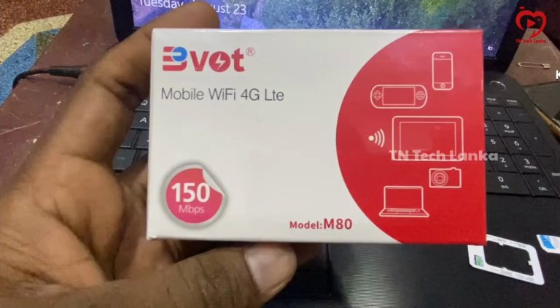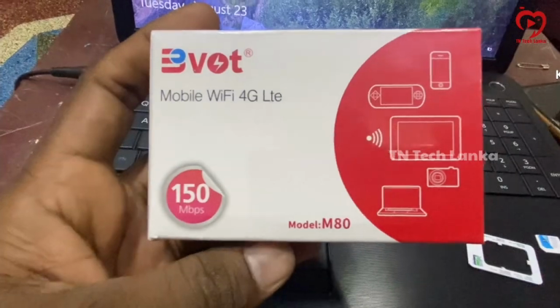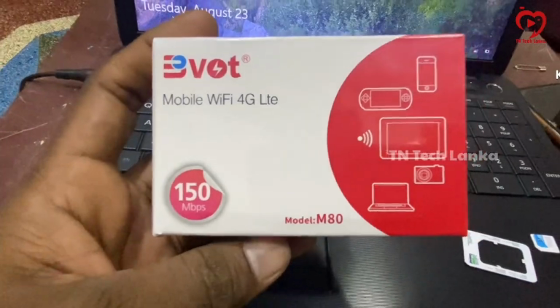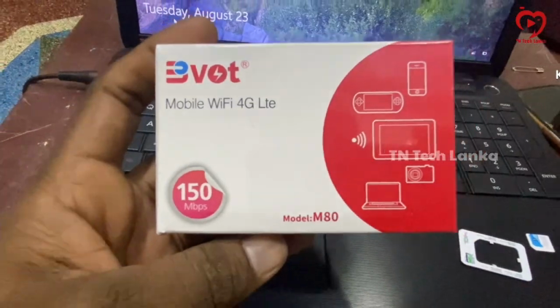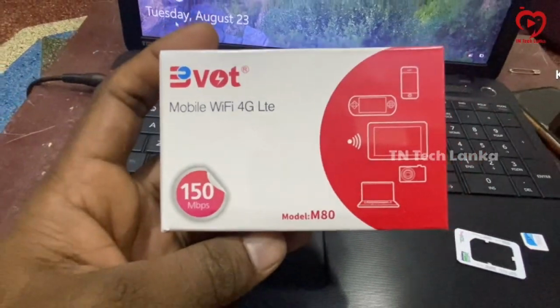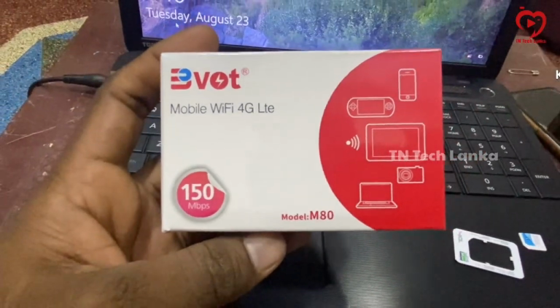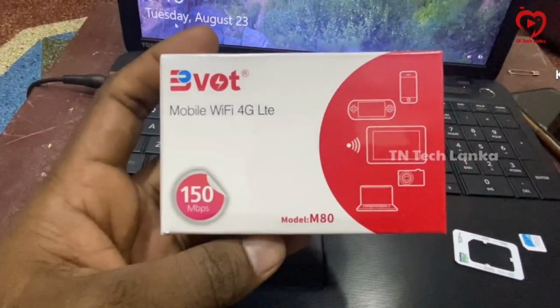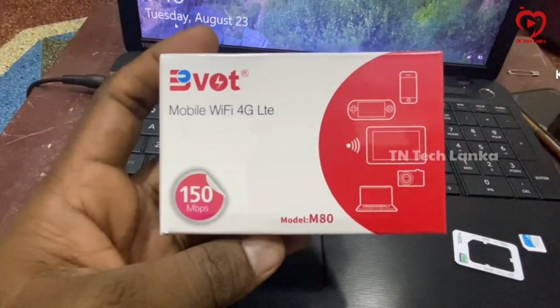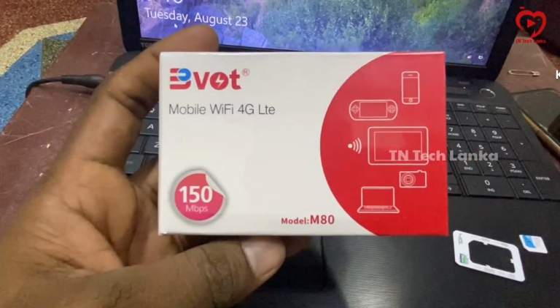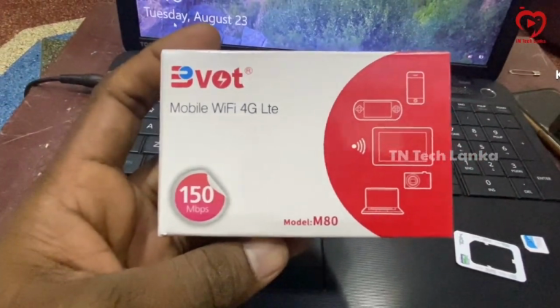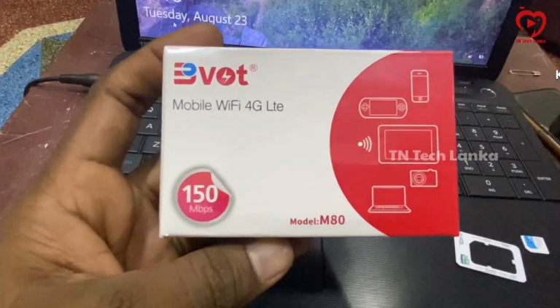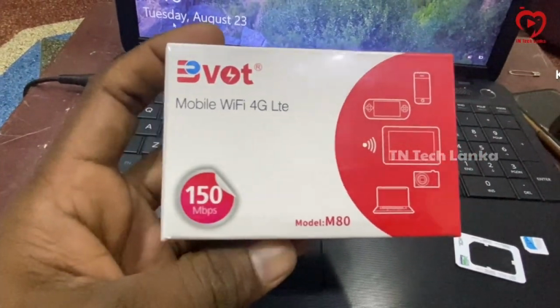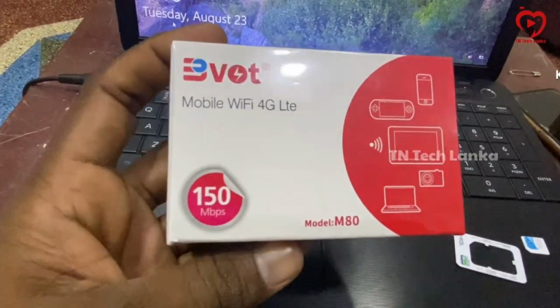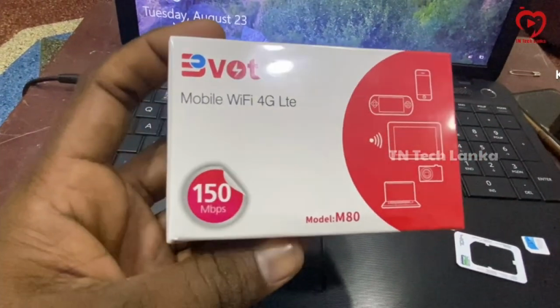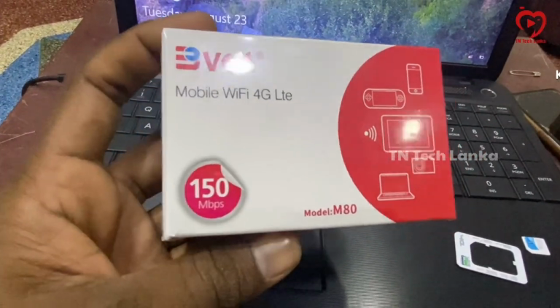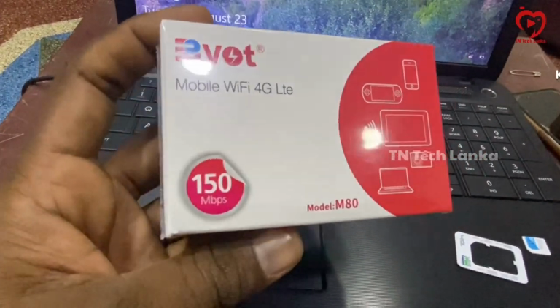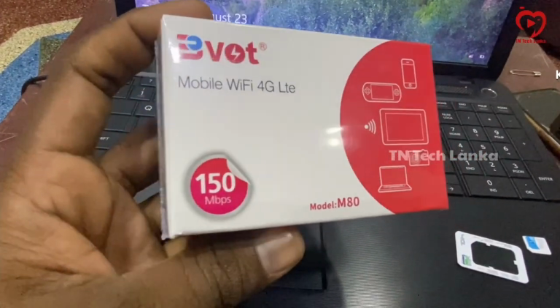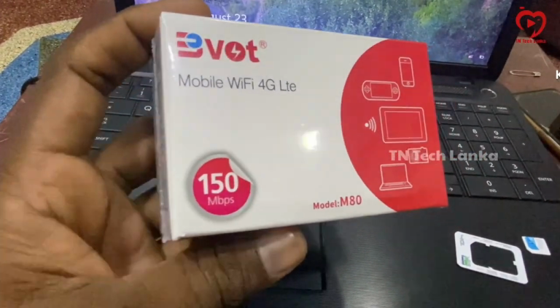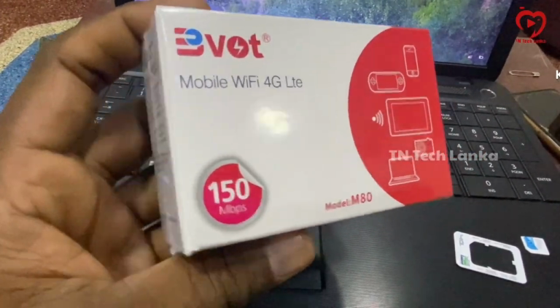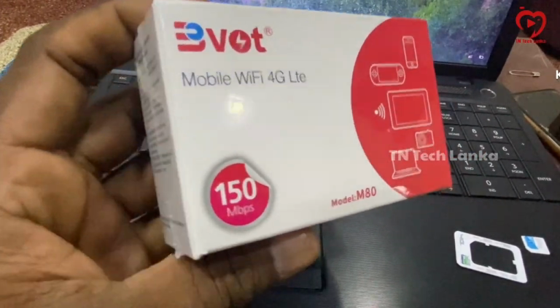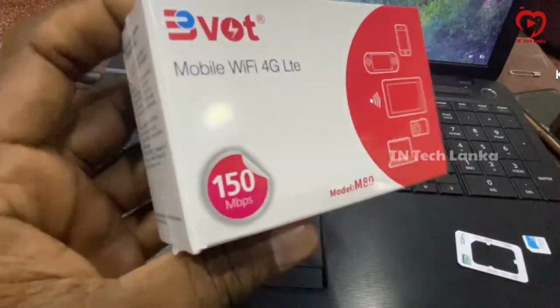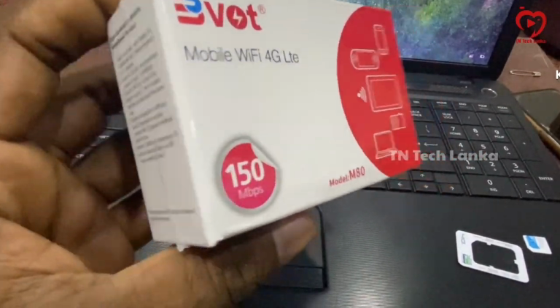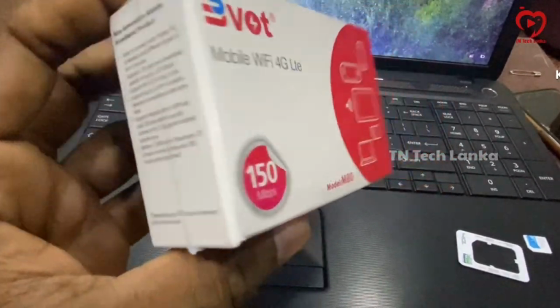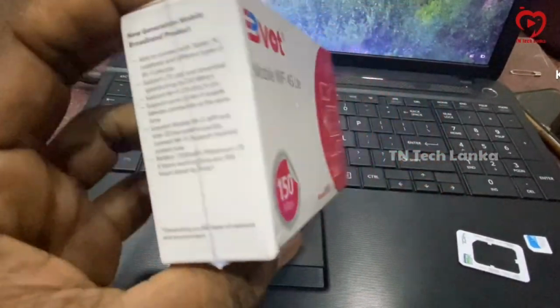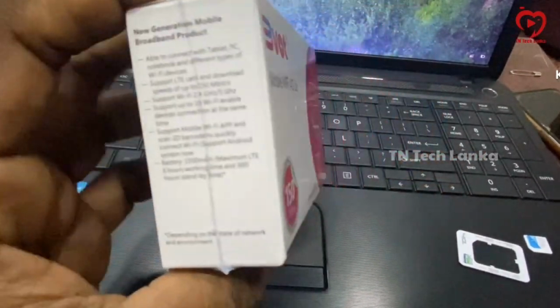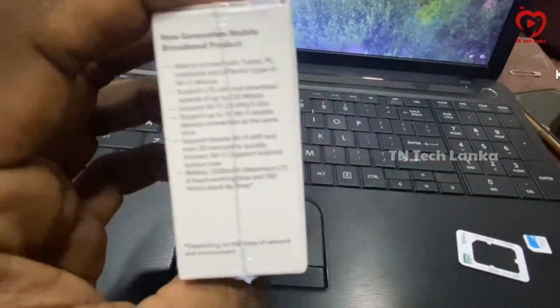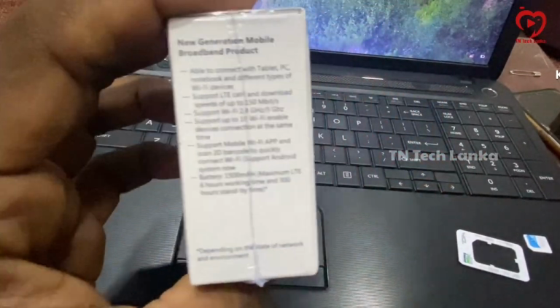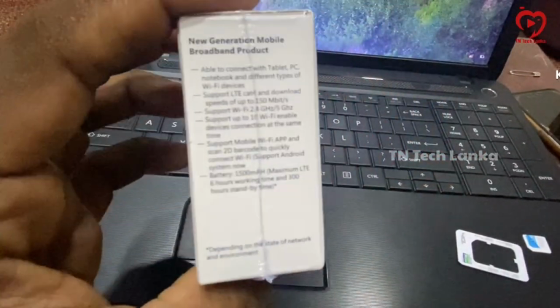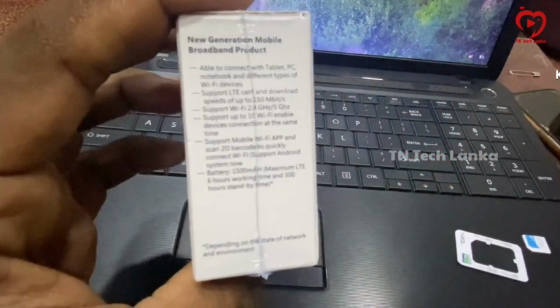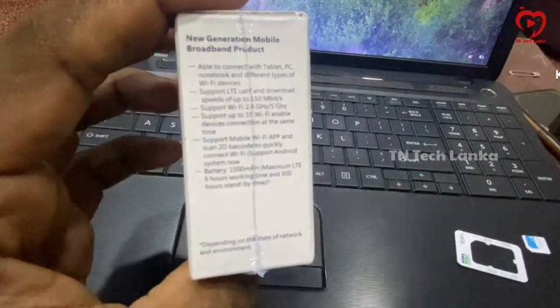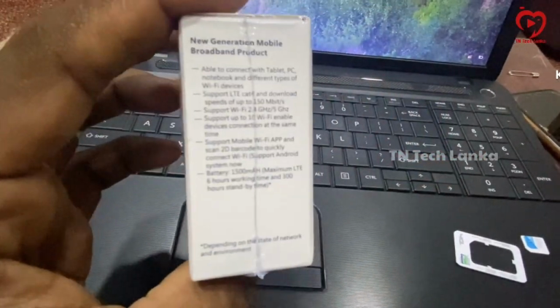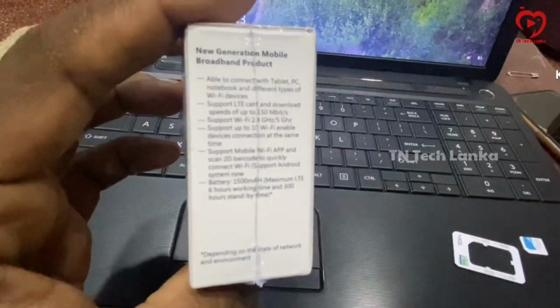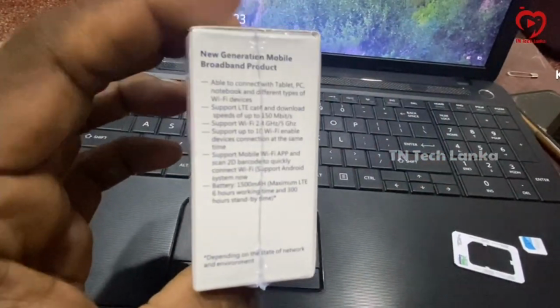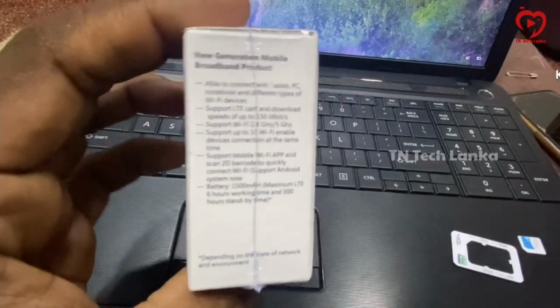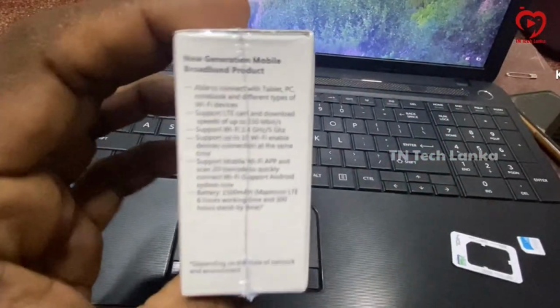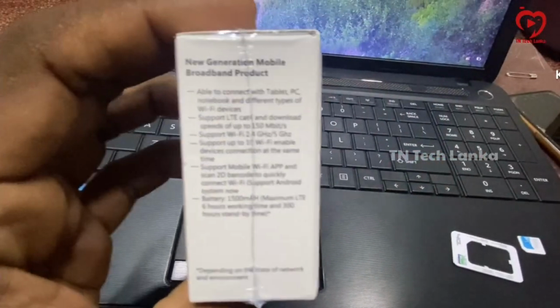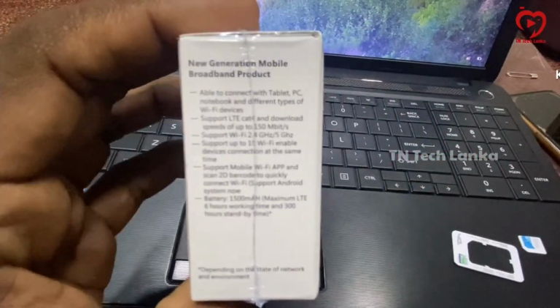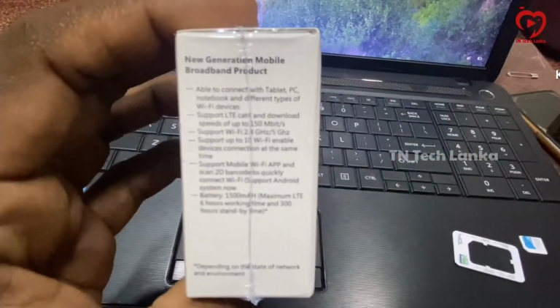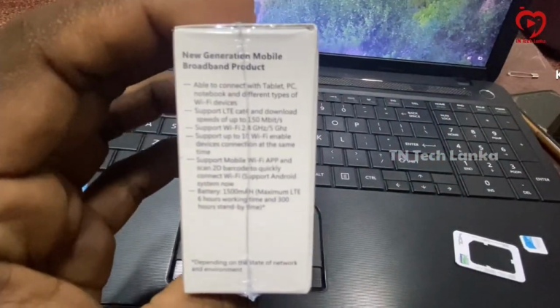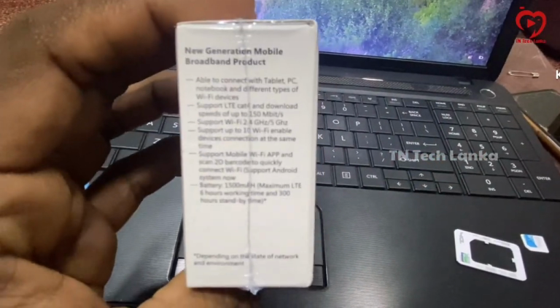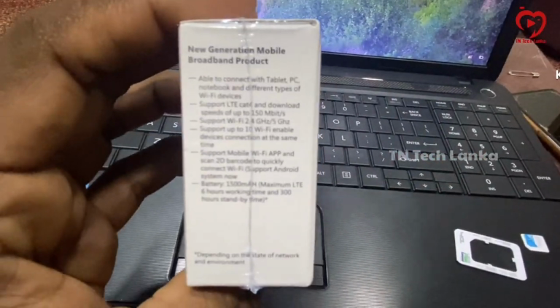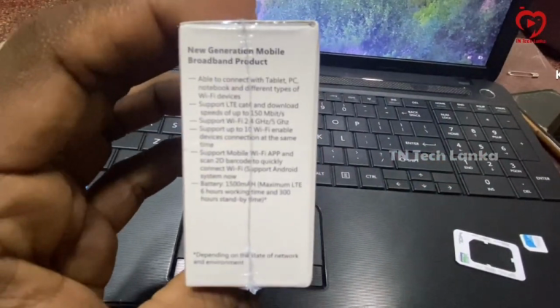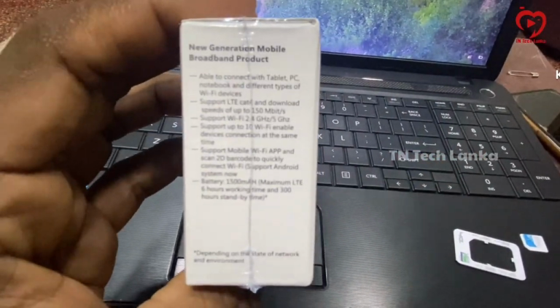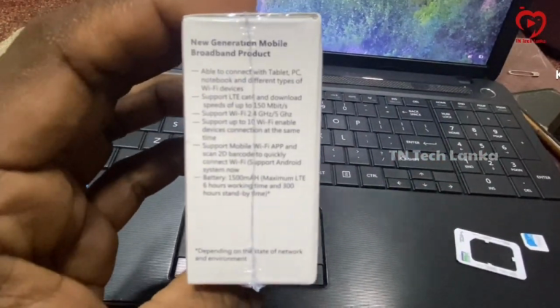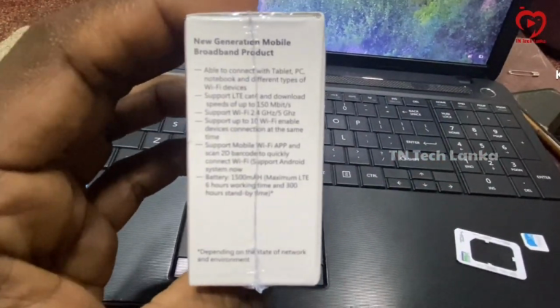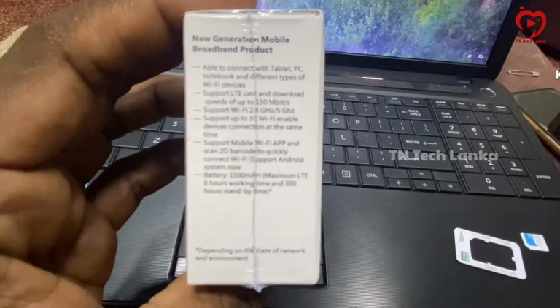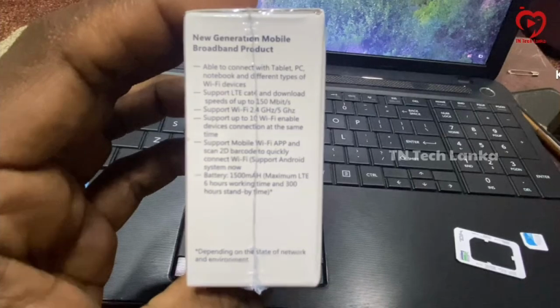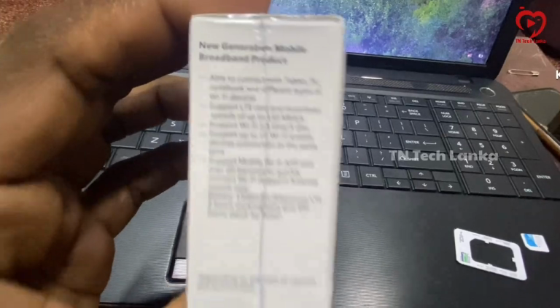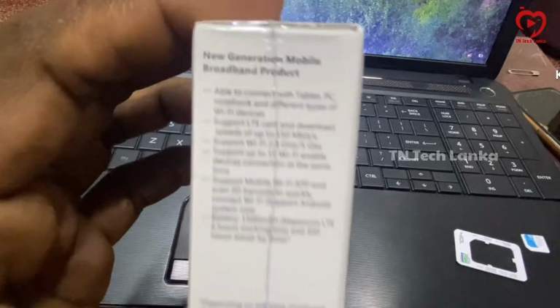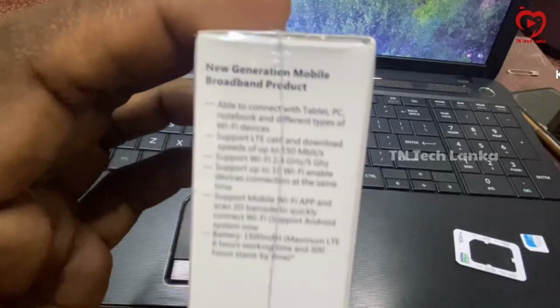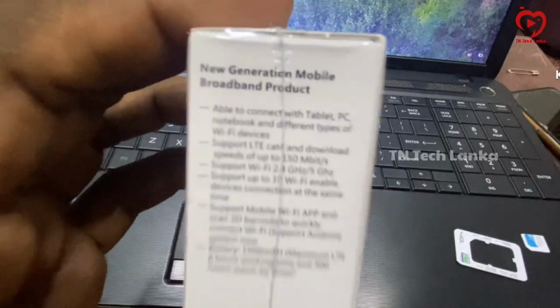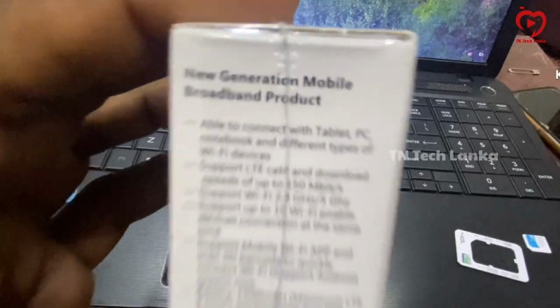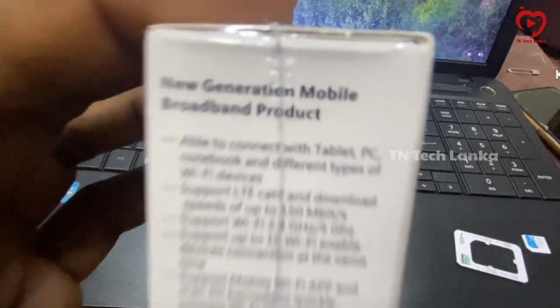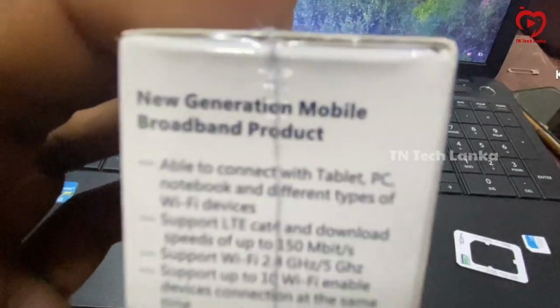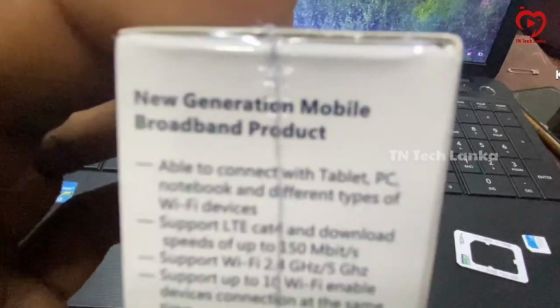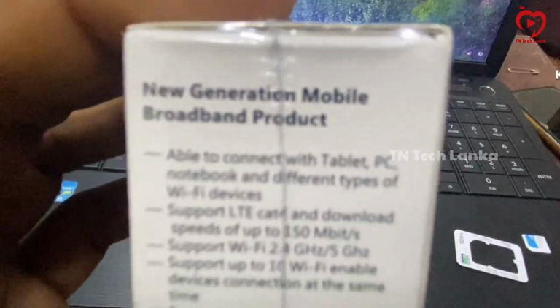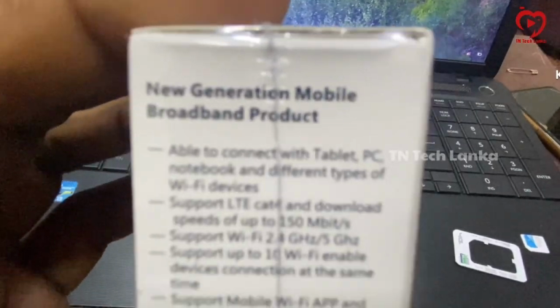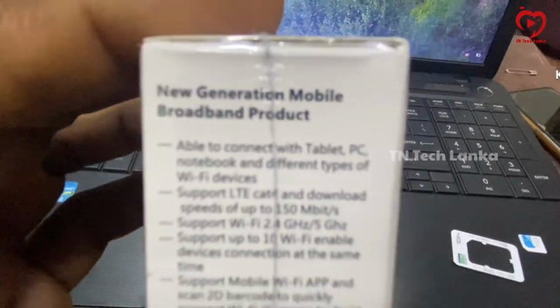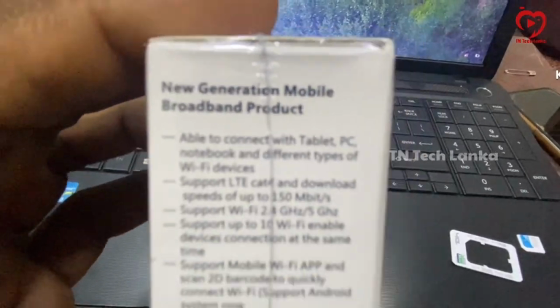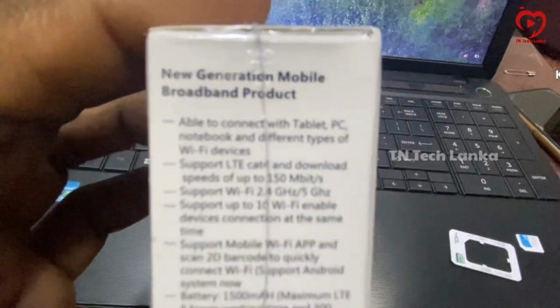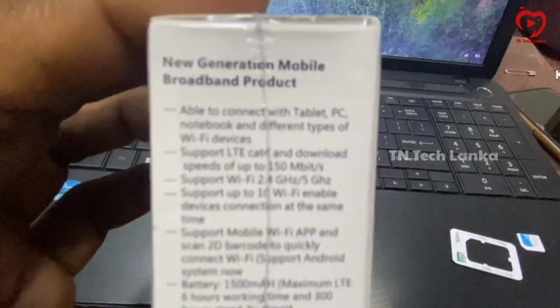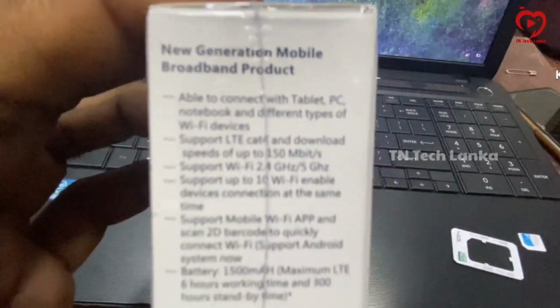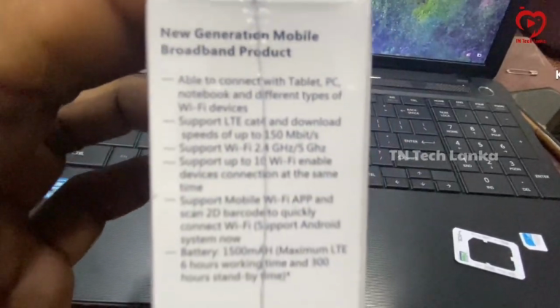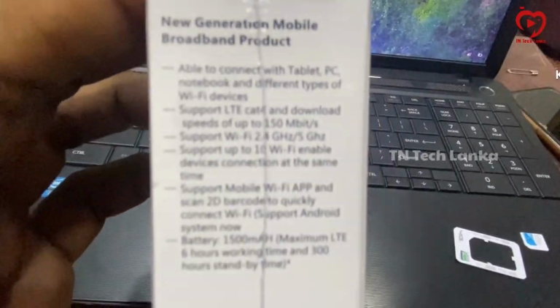This is TNTech. We are going to talk about the Vivoit mobile Wi-Fi device in this video. This model is M8N.